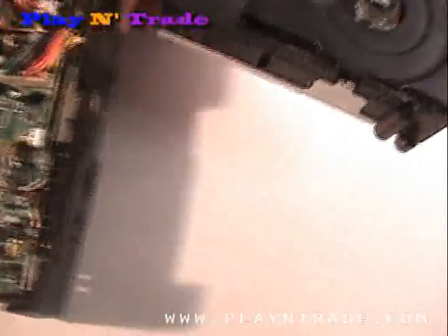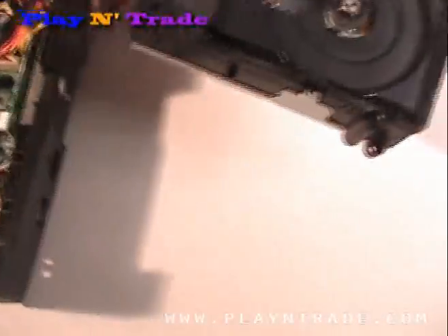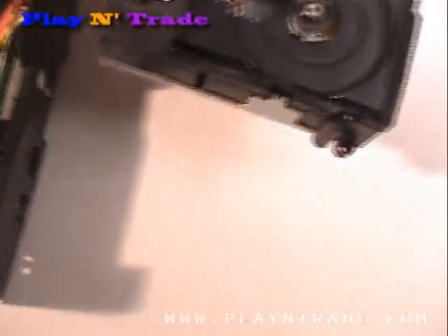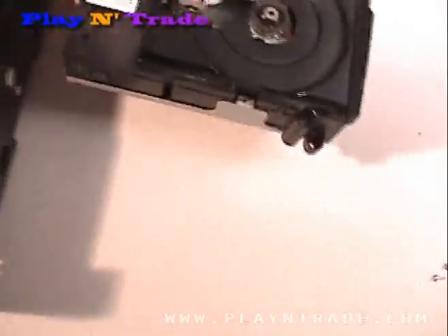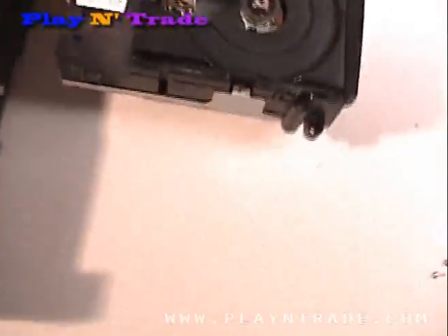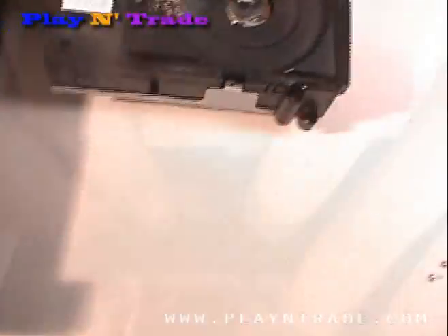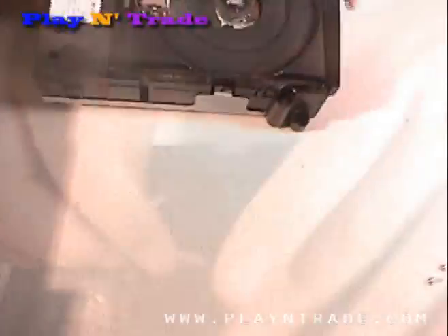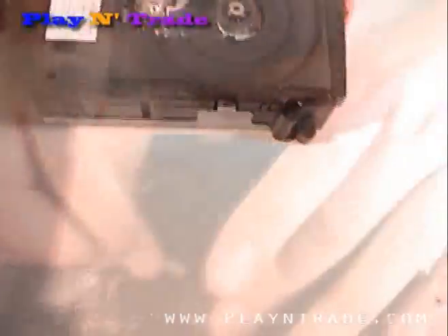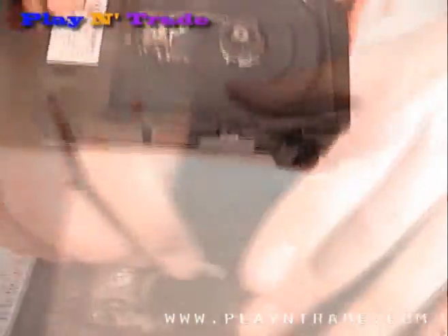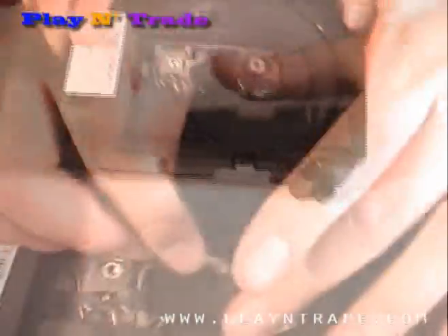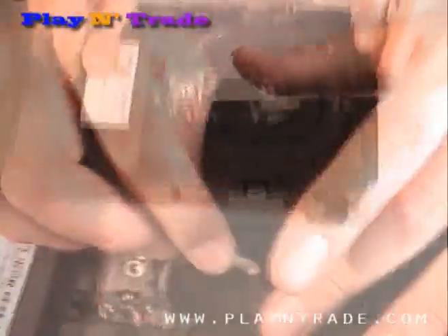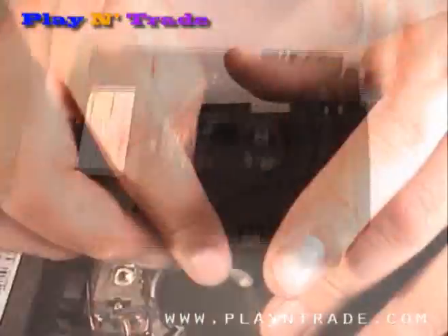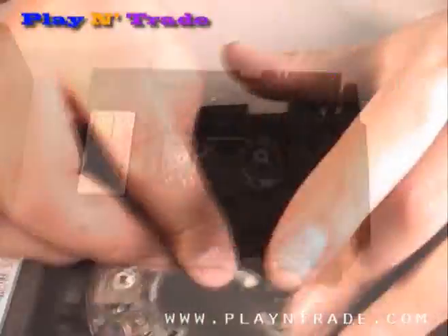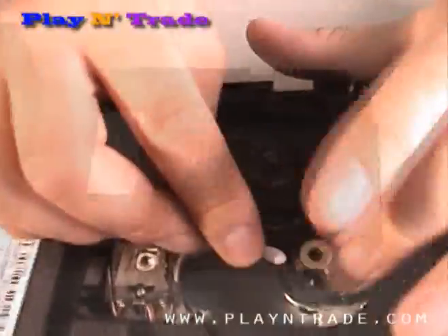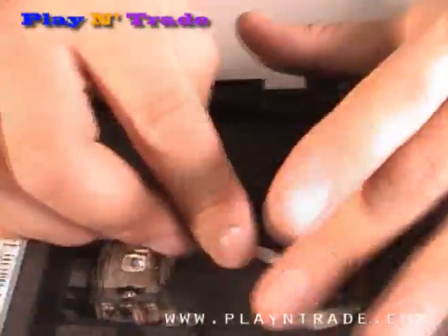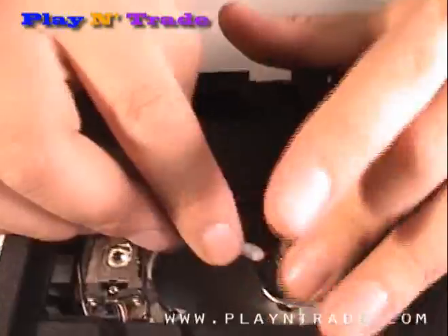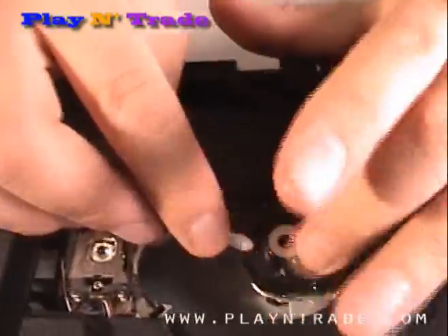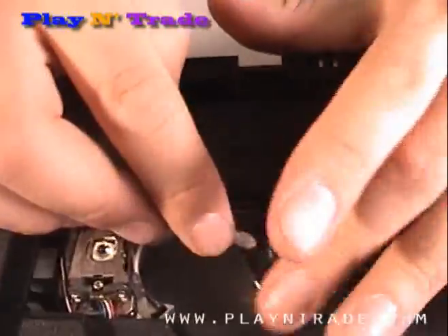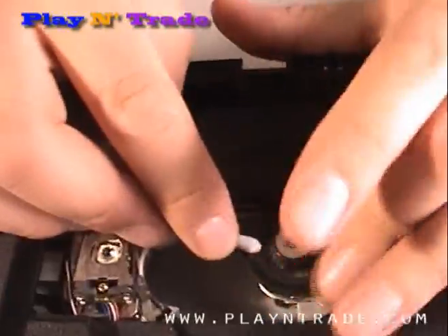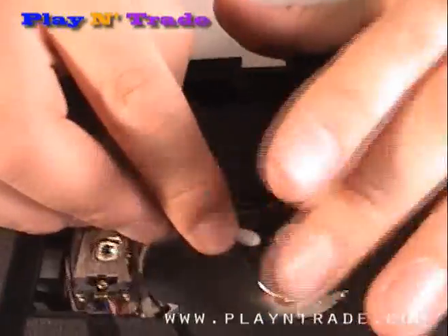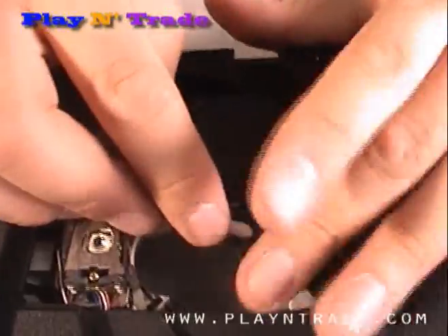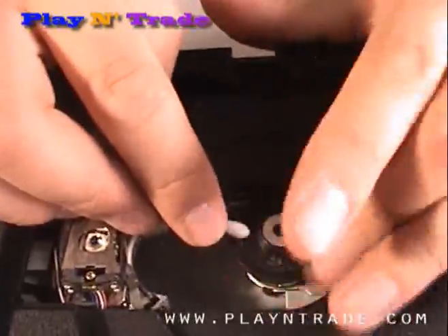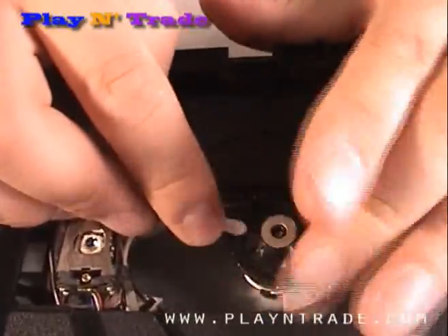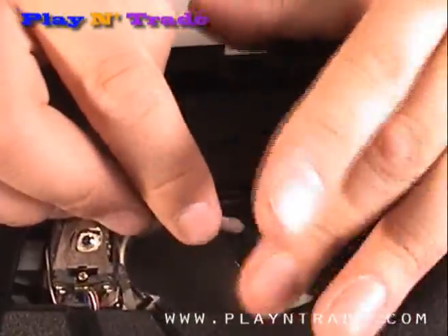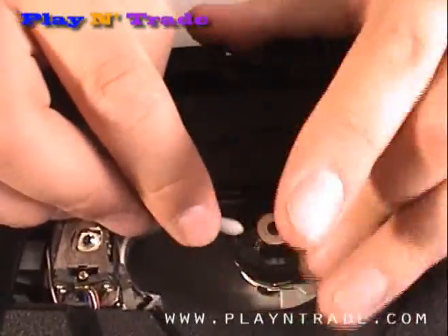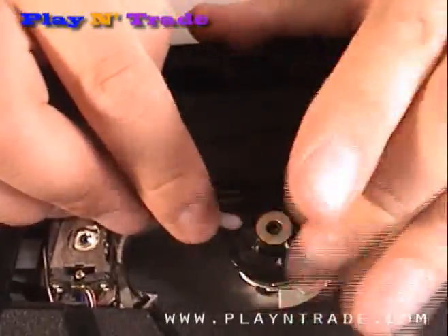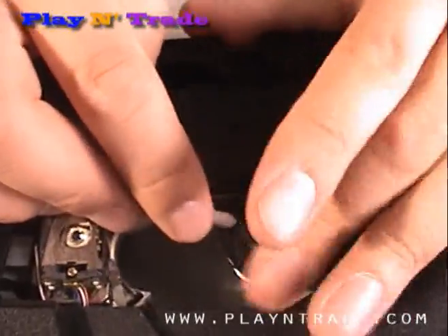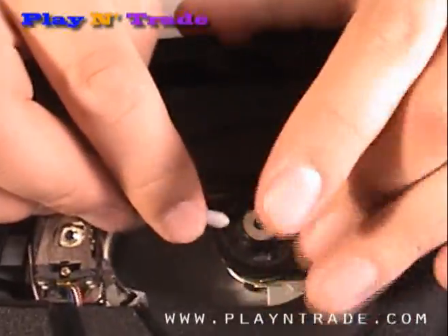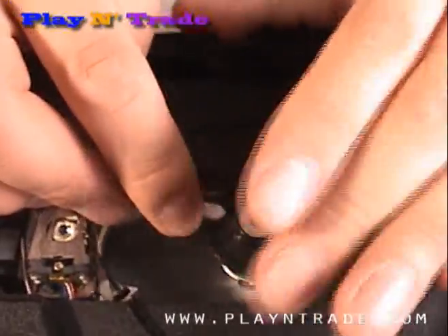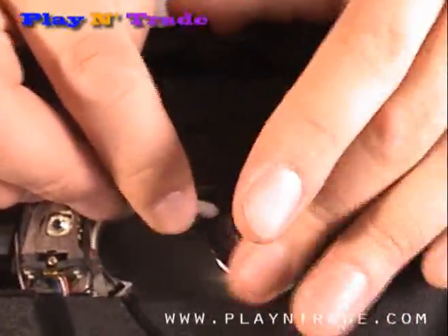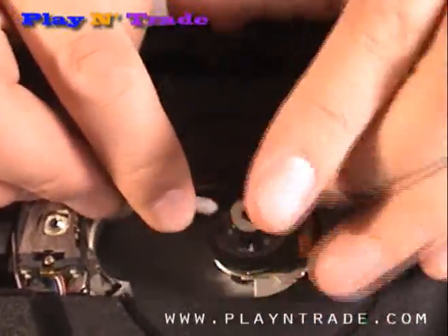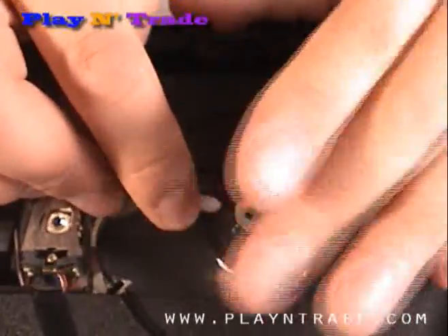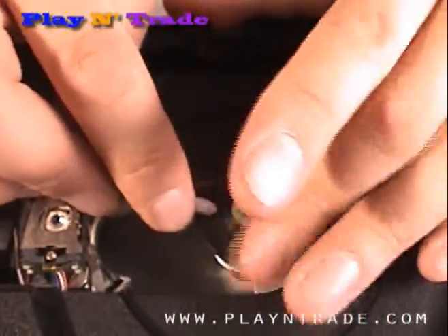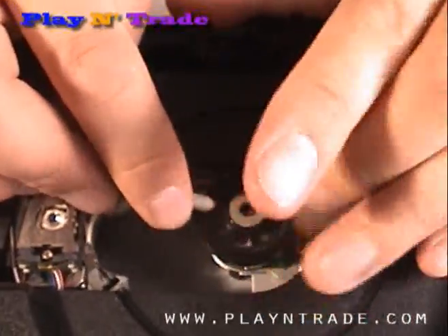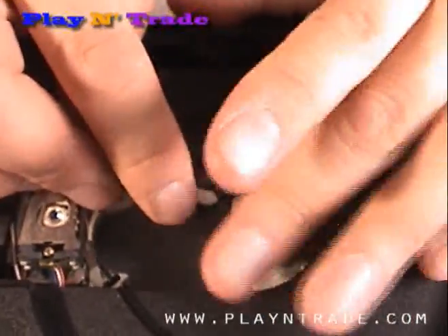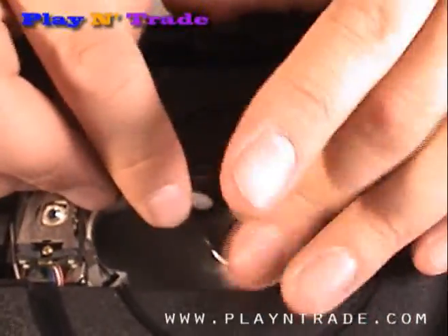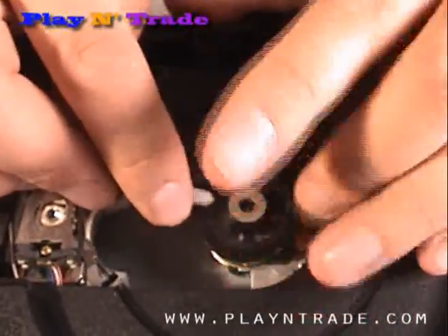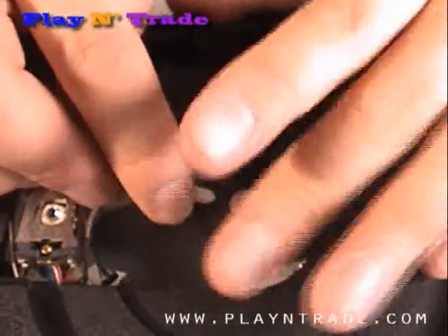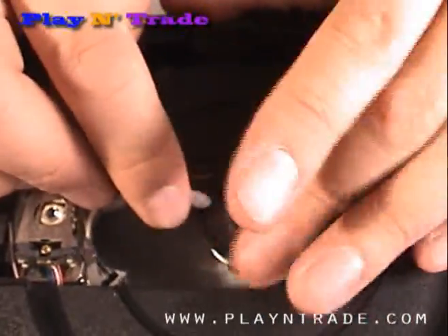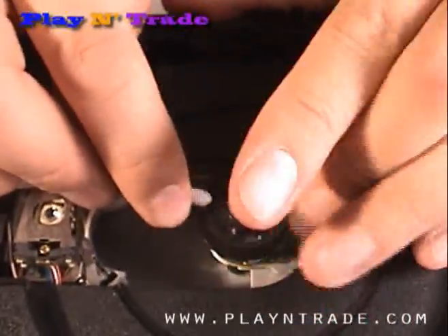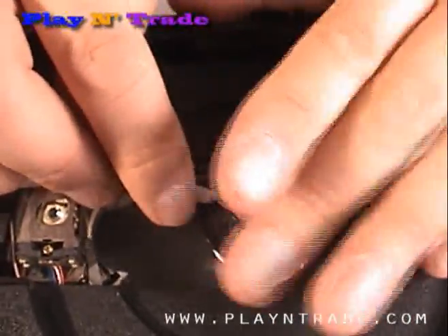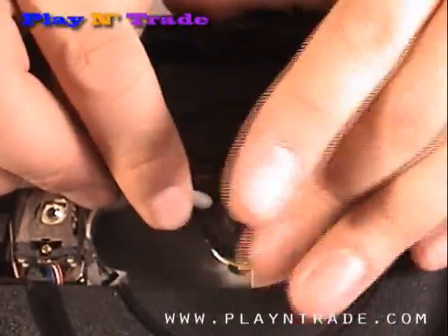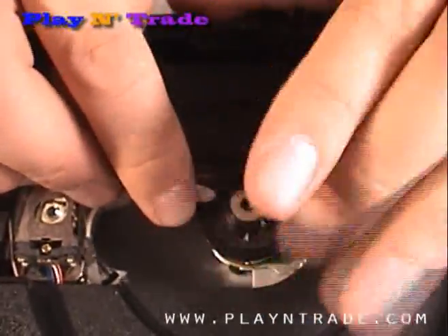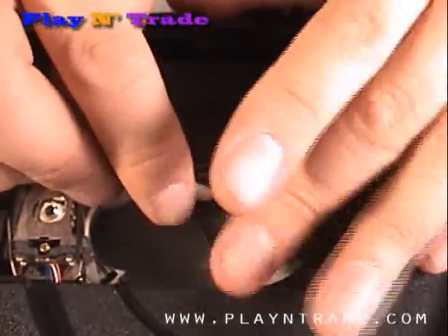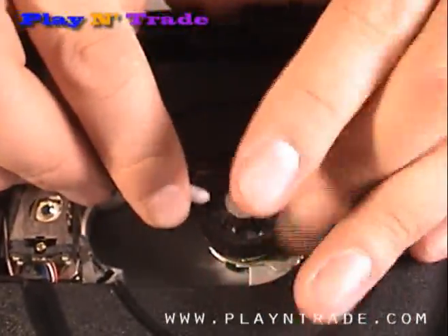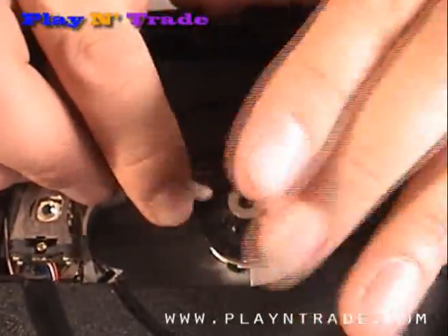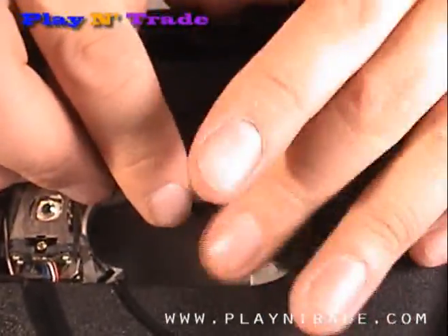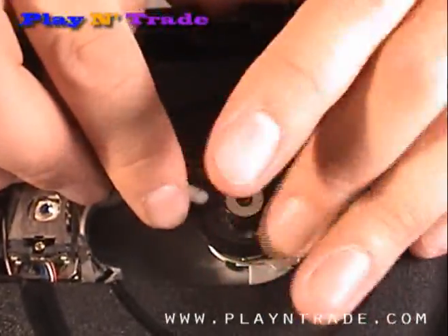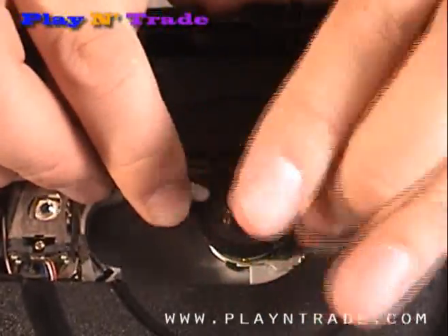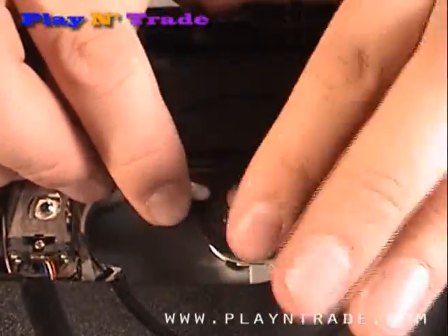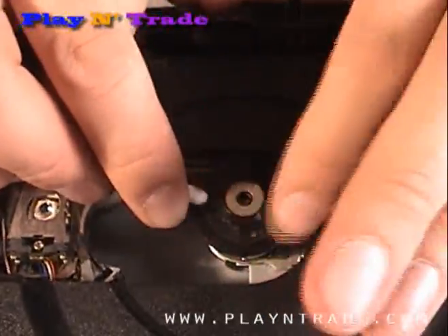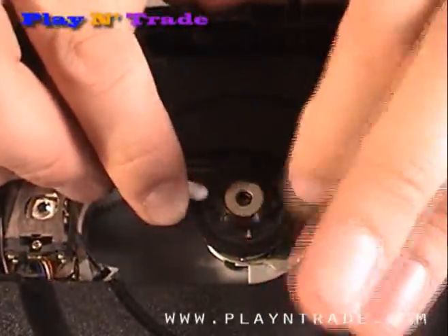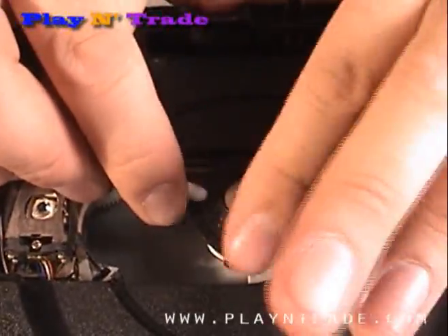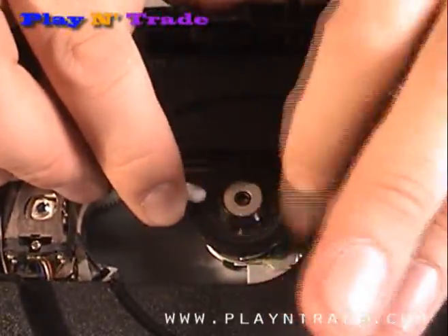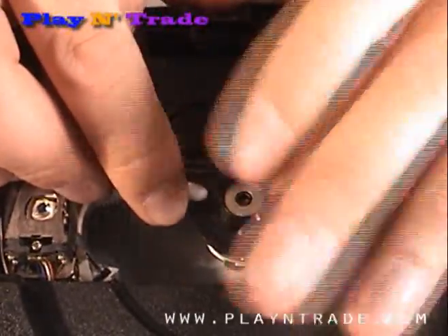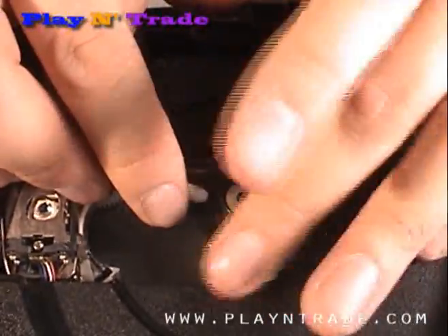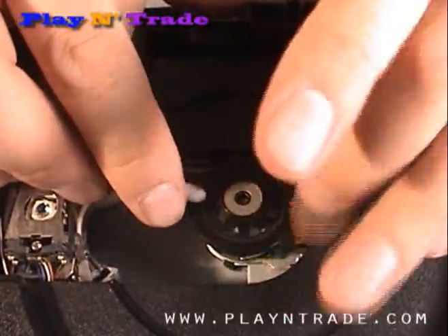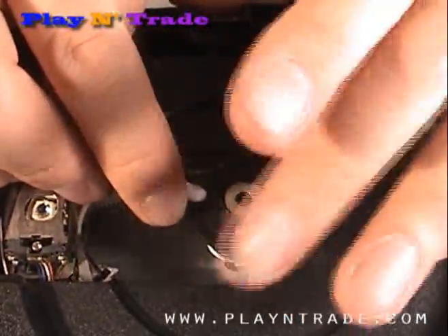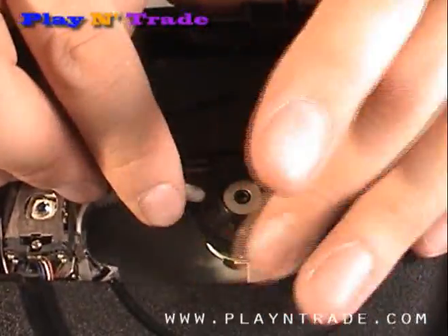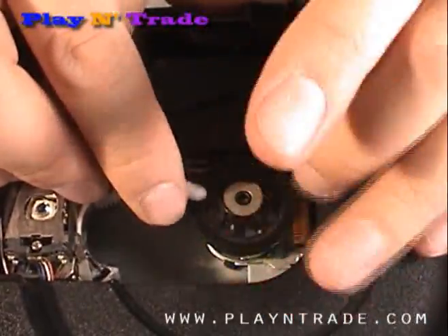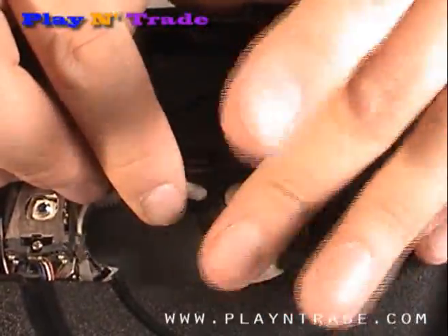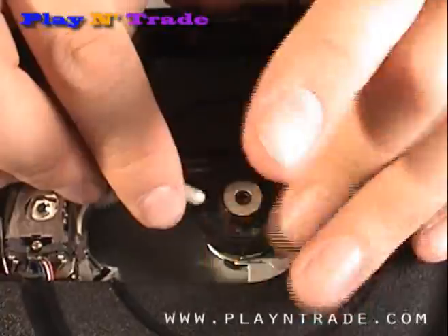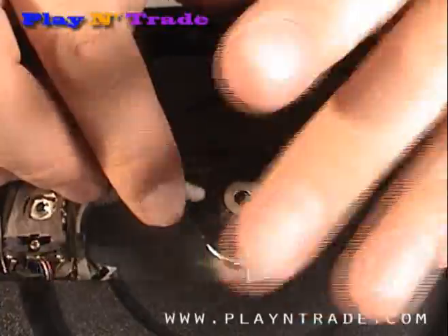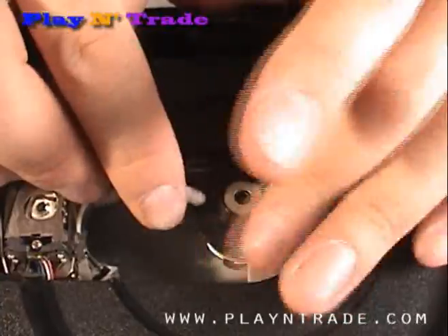Using a clean cotton swab dipped in rubbing alcohol, clean the spindle hub by spinning and rubbing with the cotton swab.